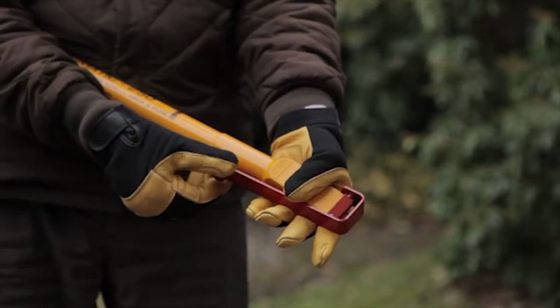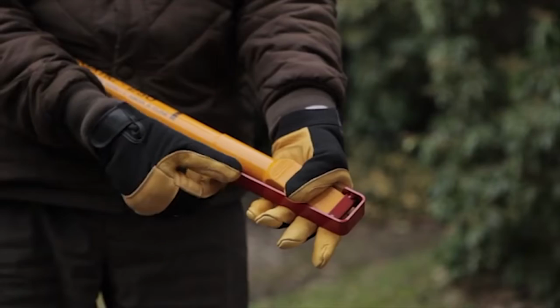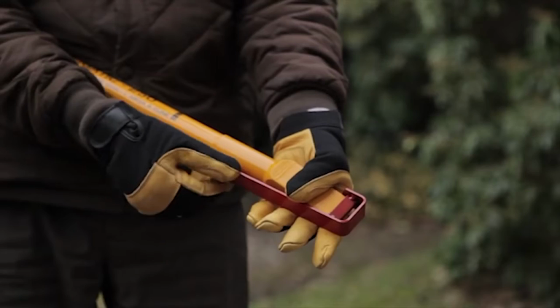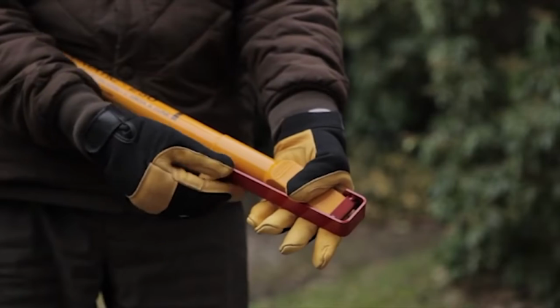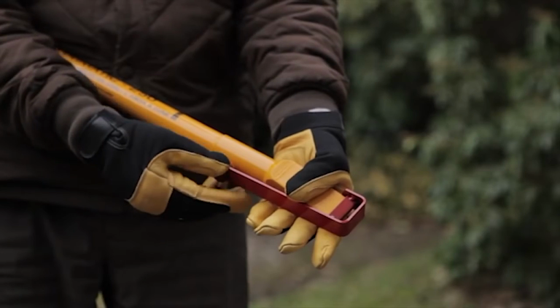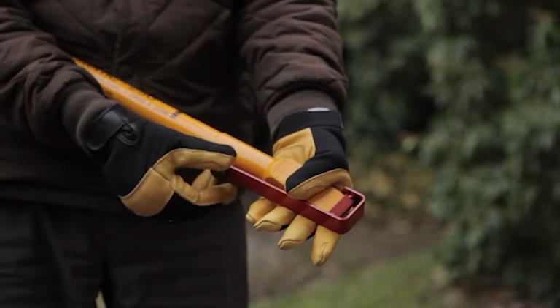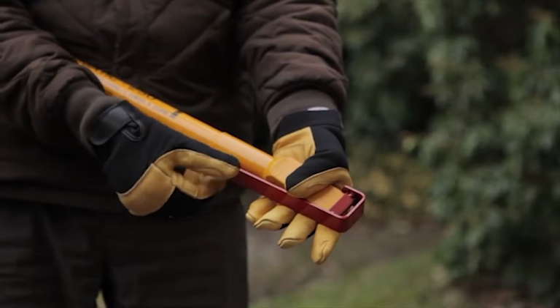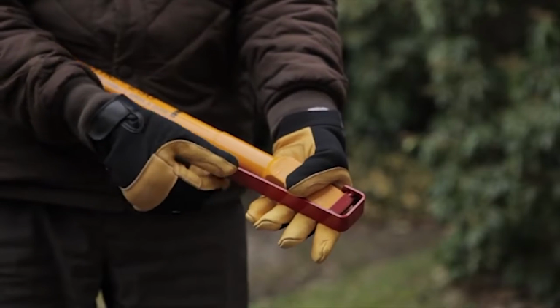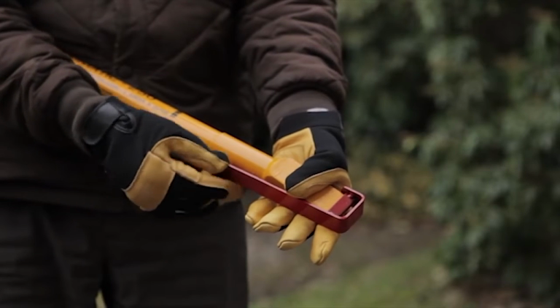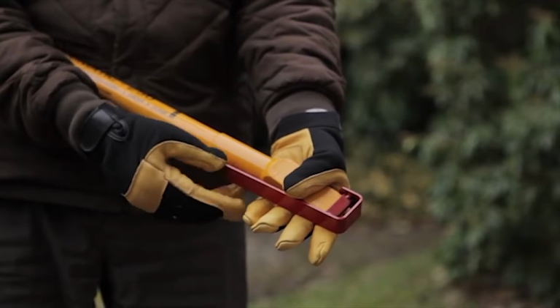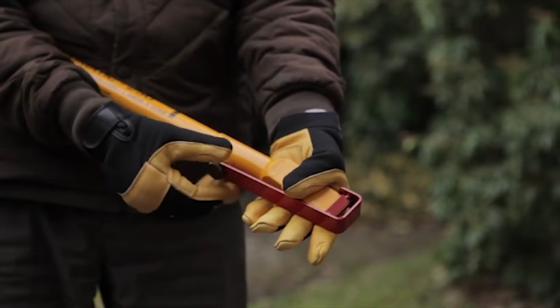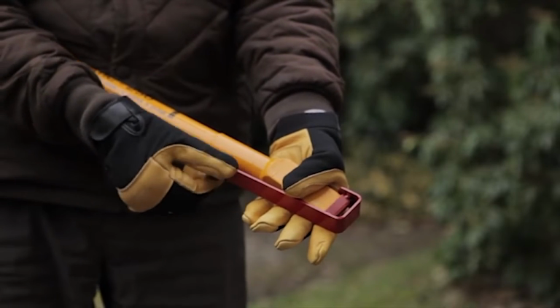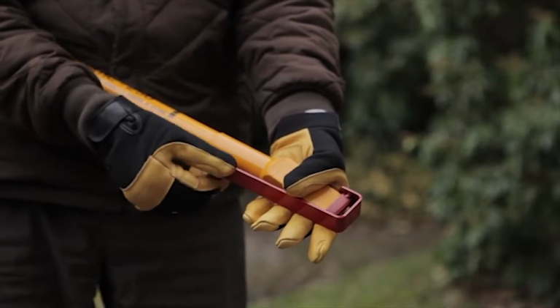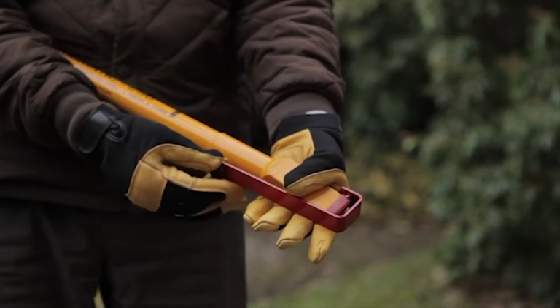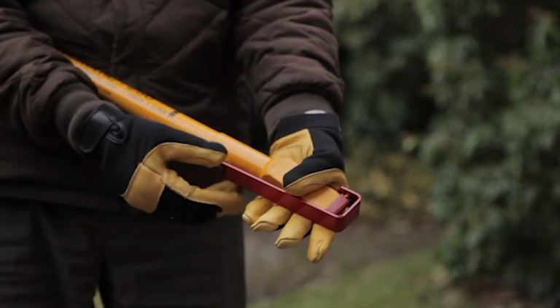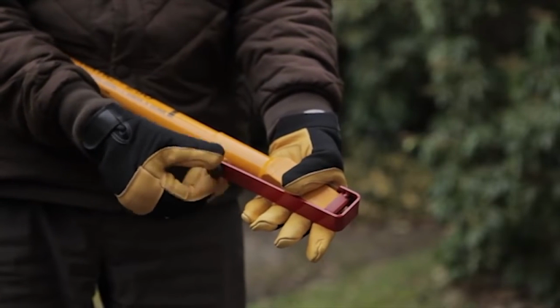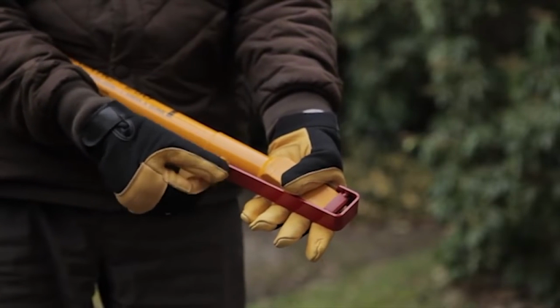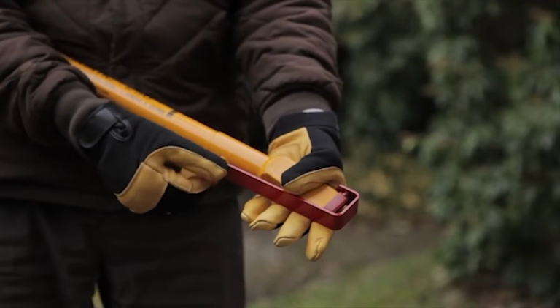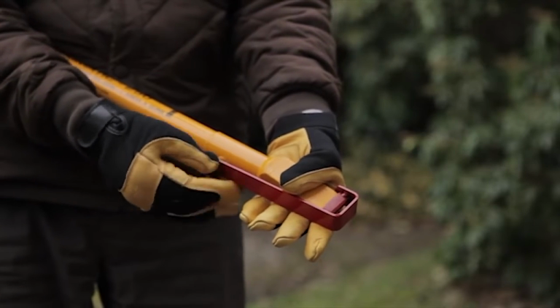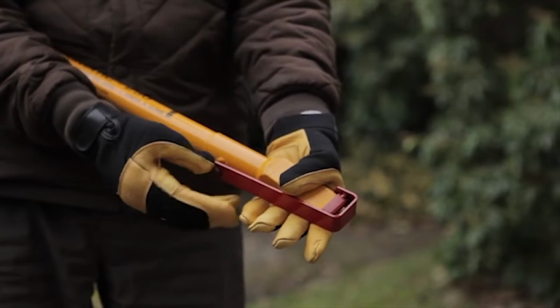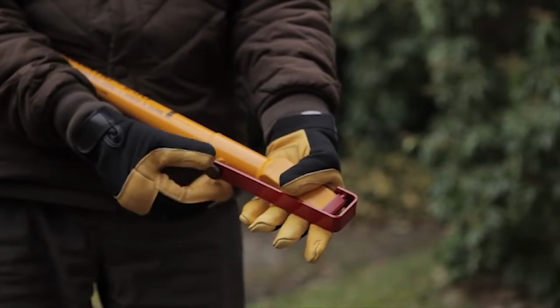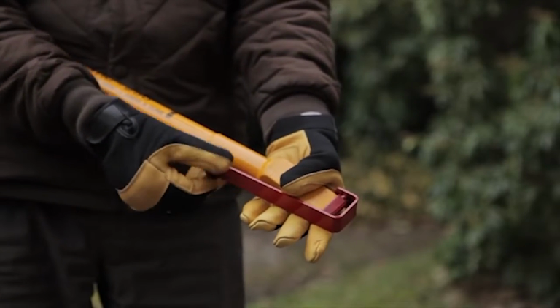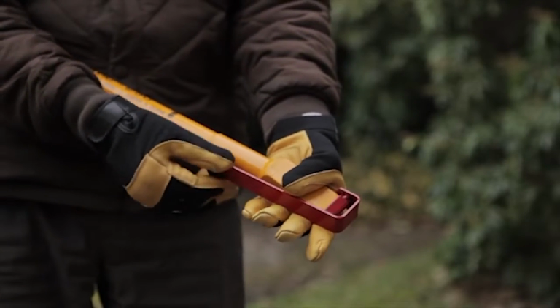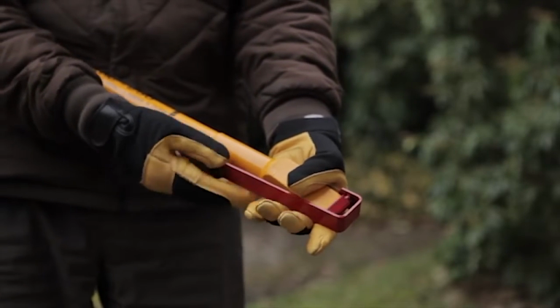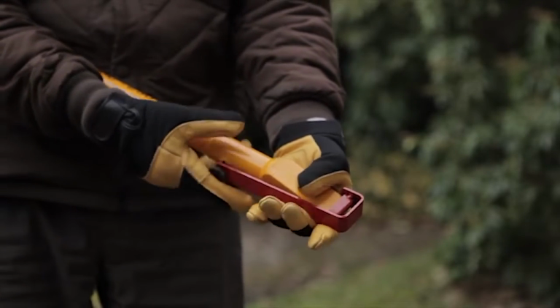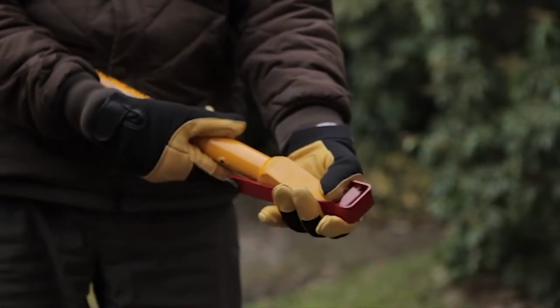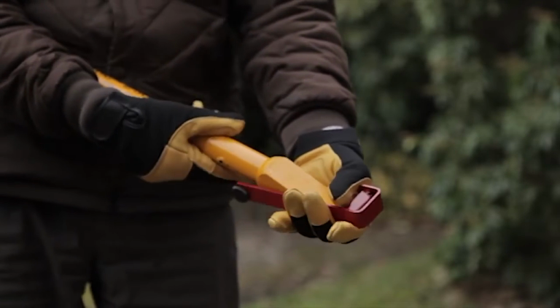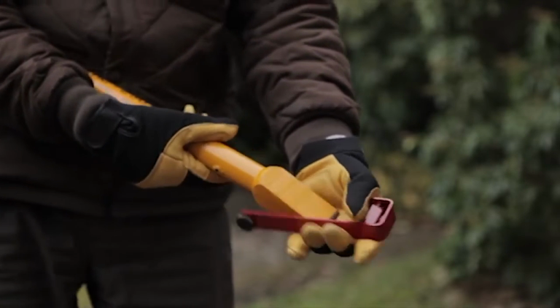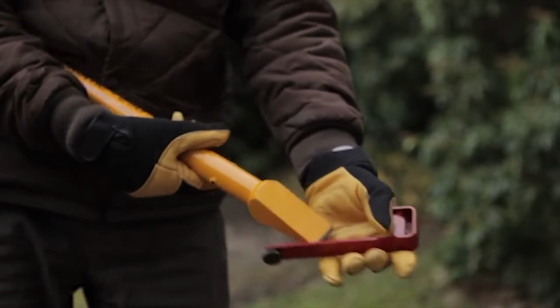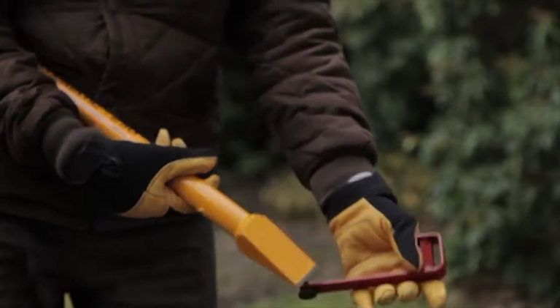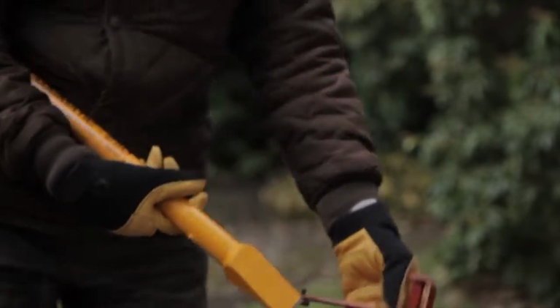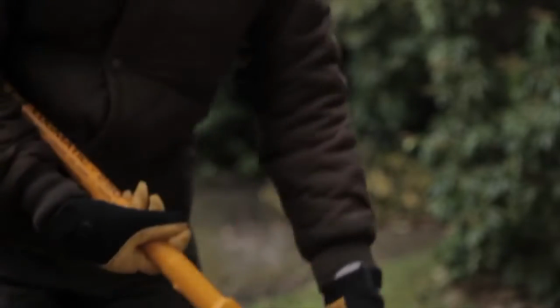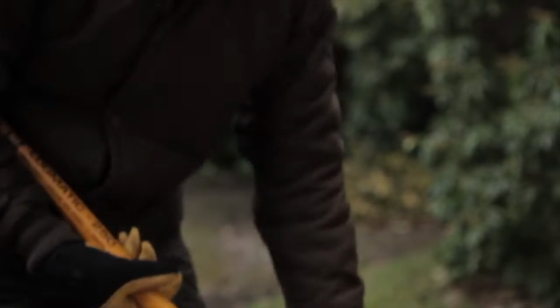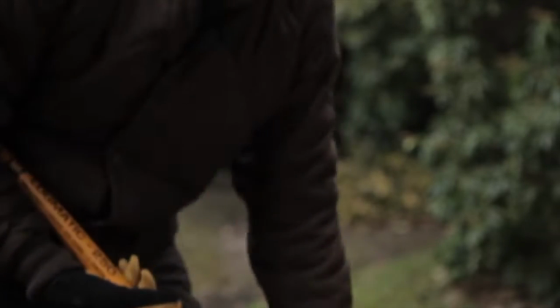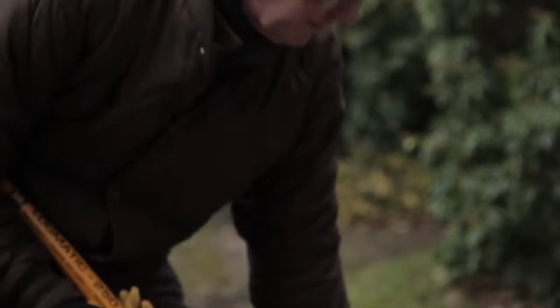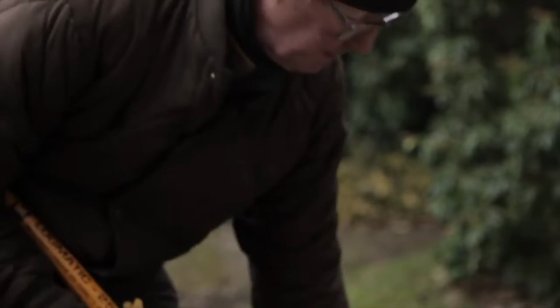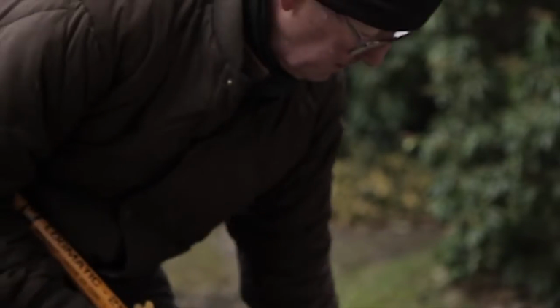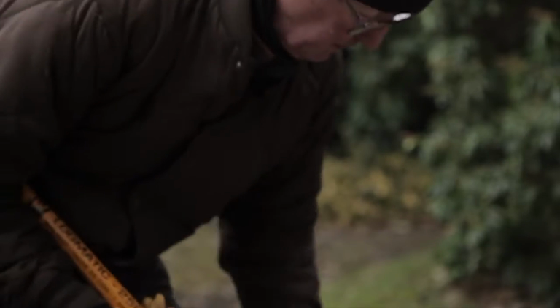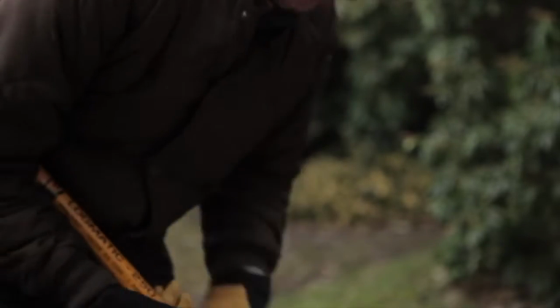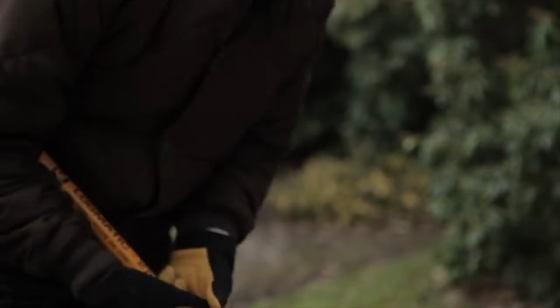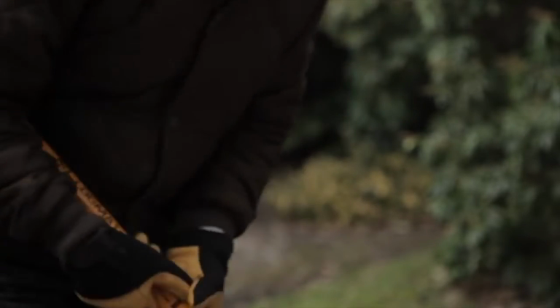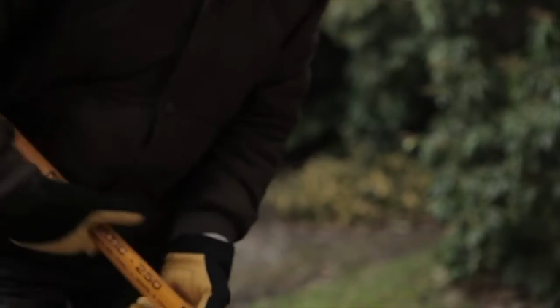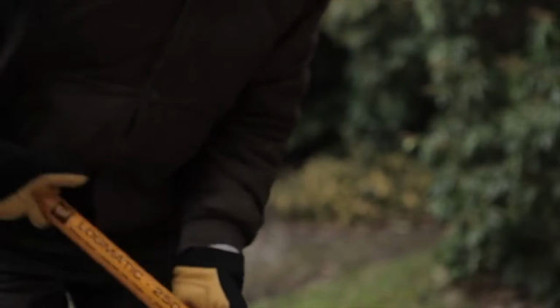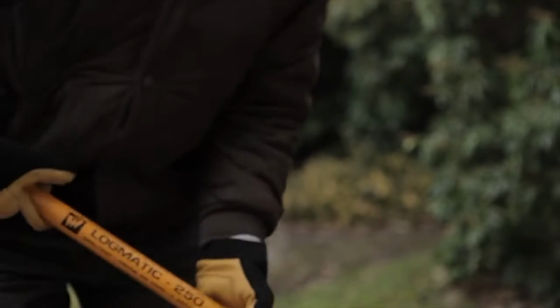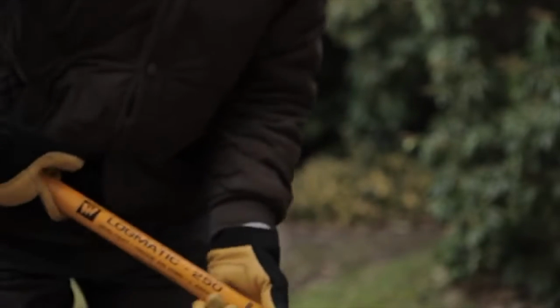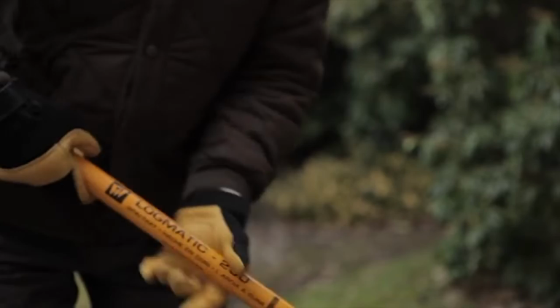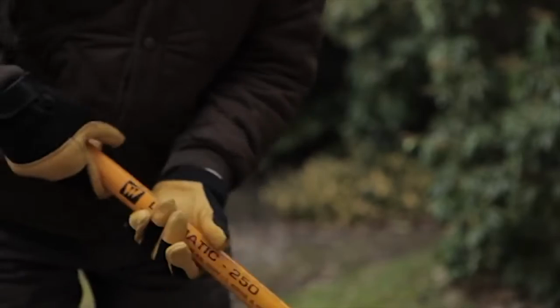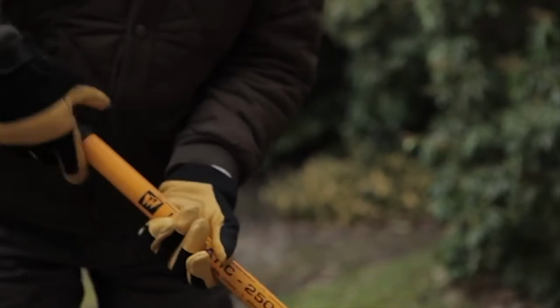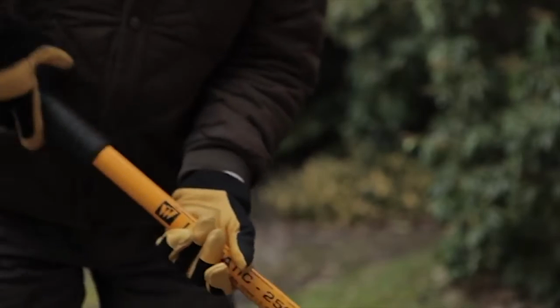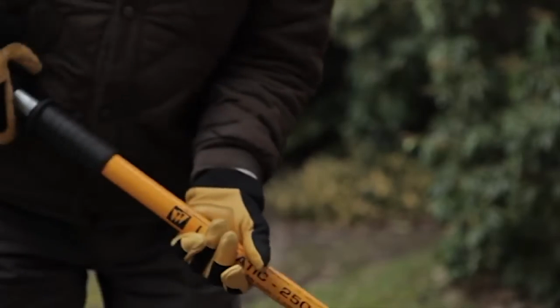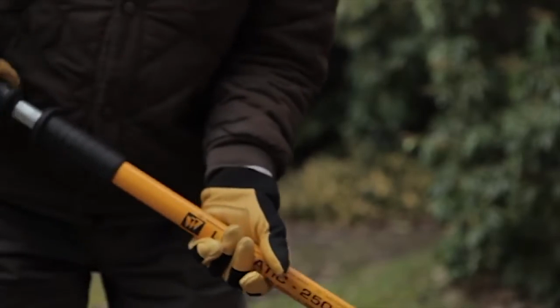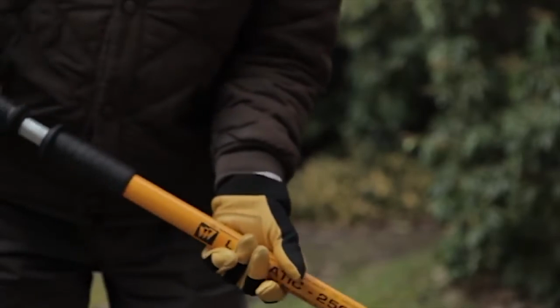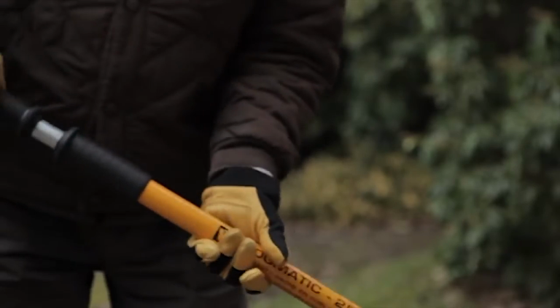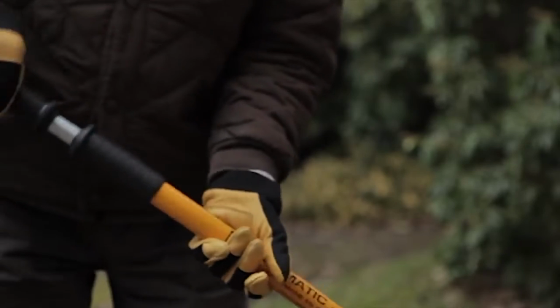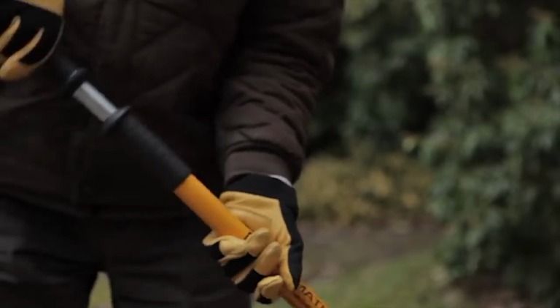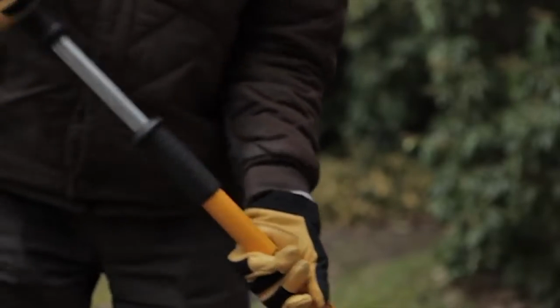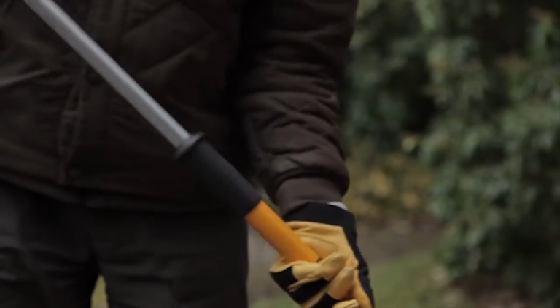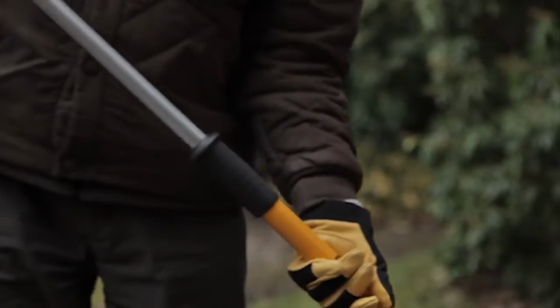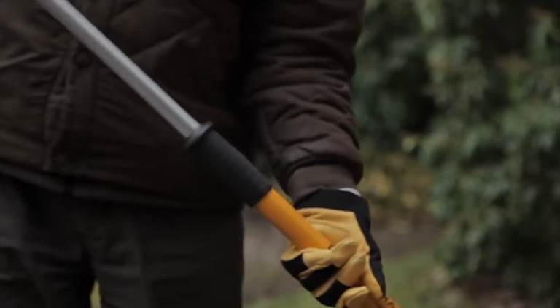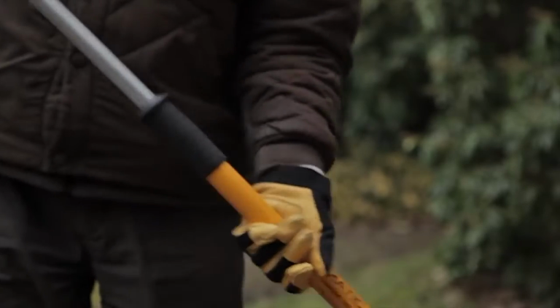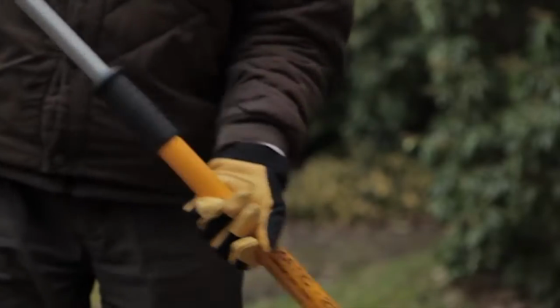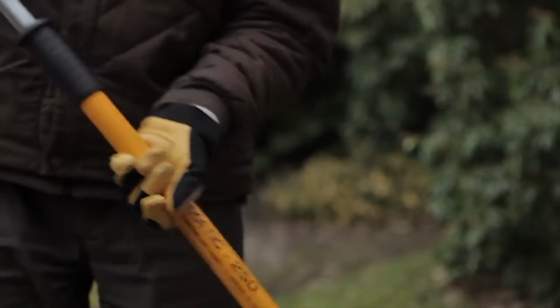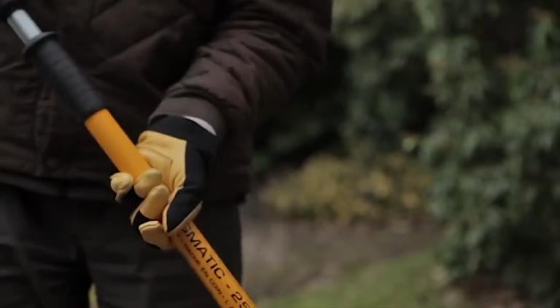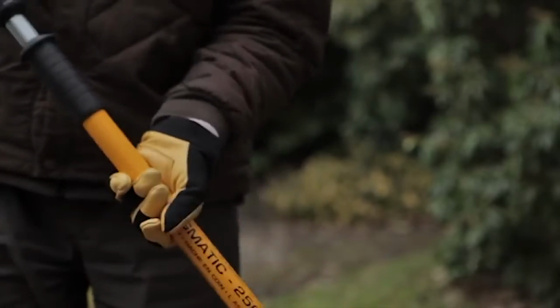The Logmatic 250 comes with a blade guard that locks the striking shaft in place.